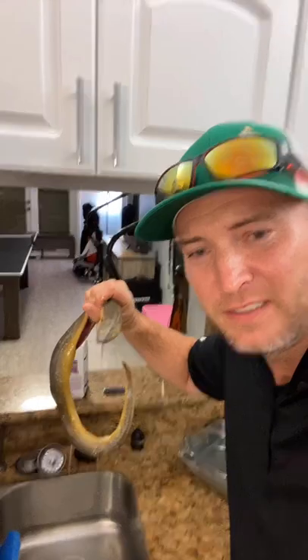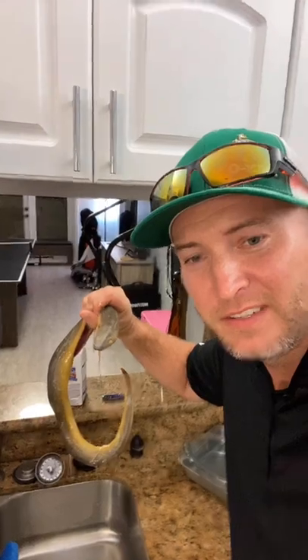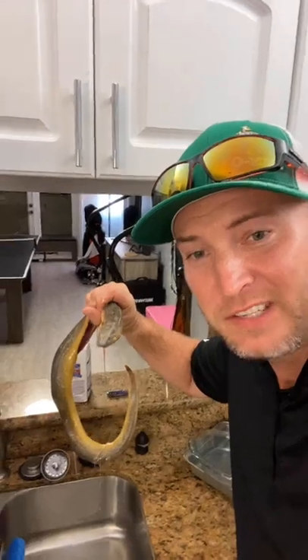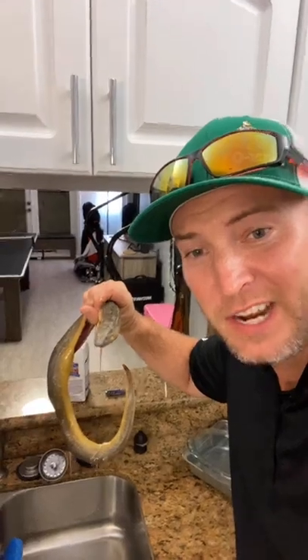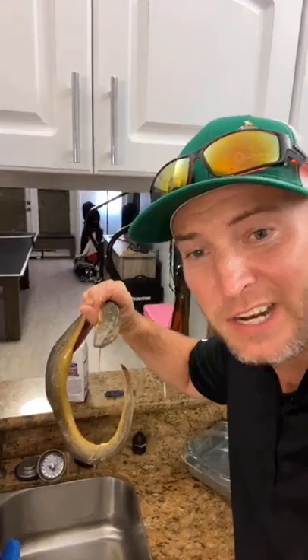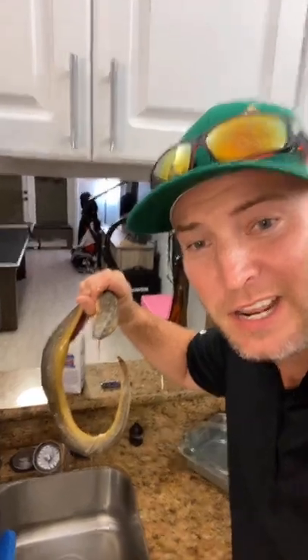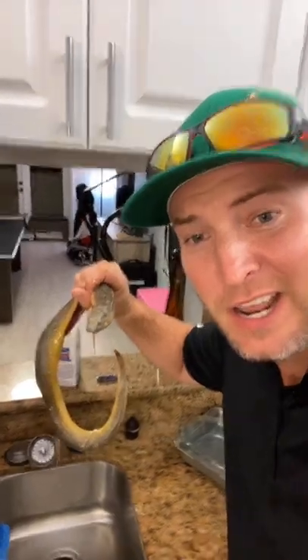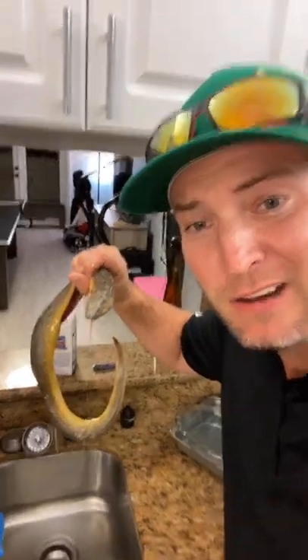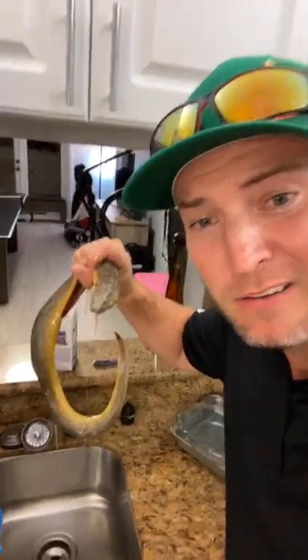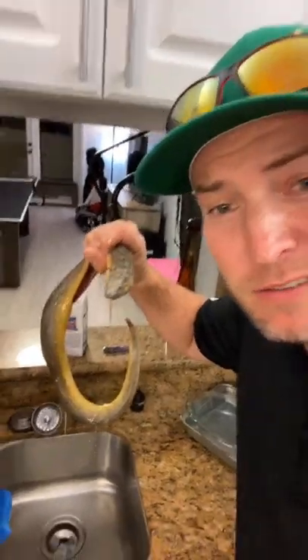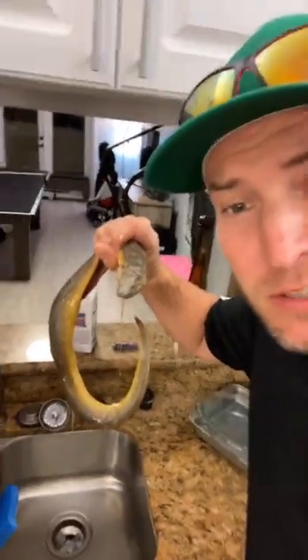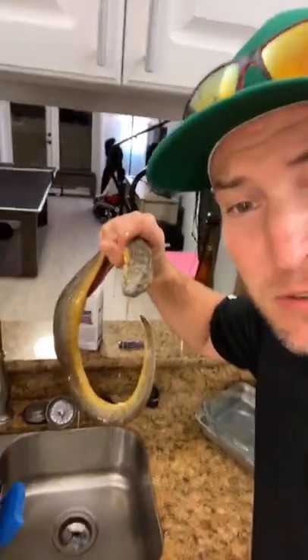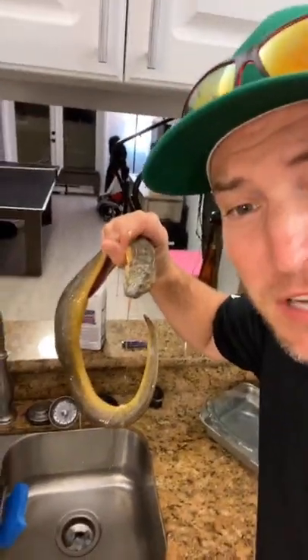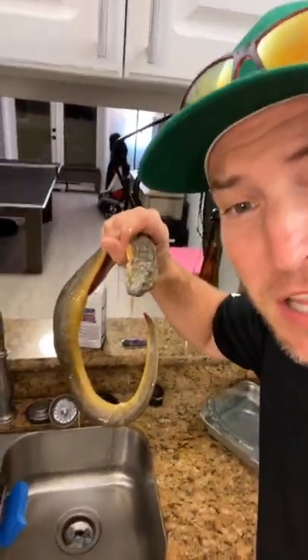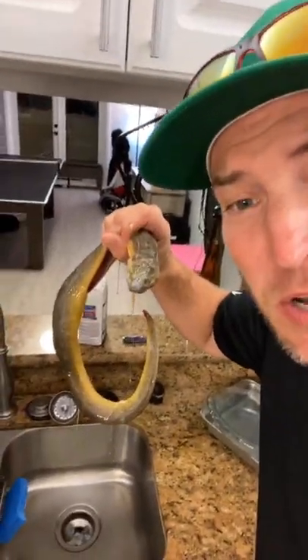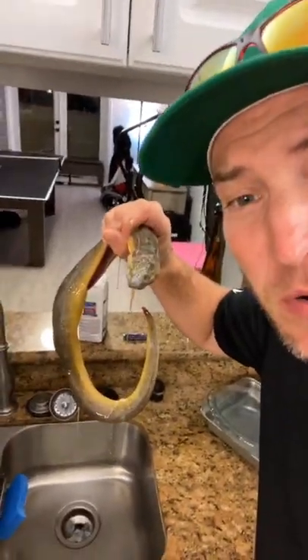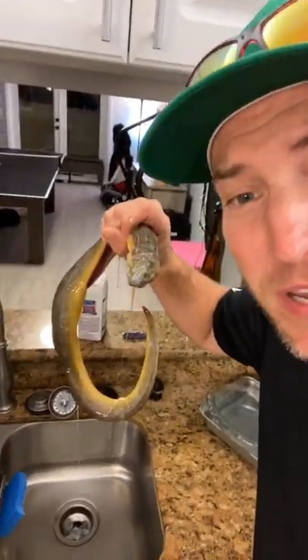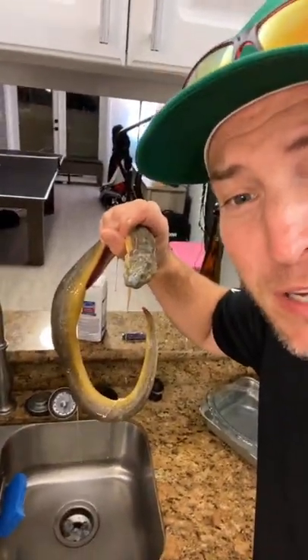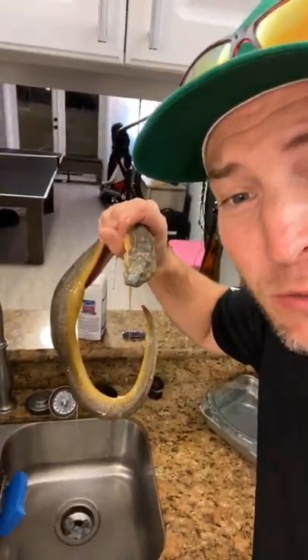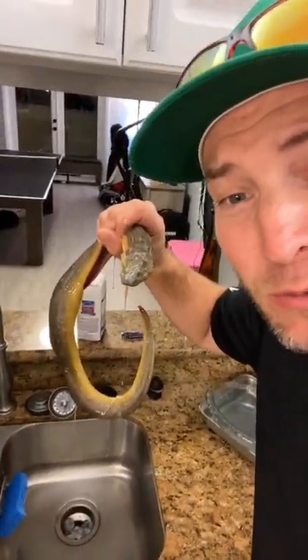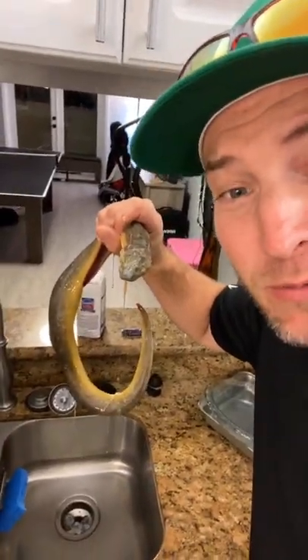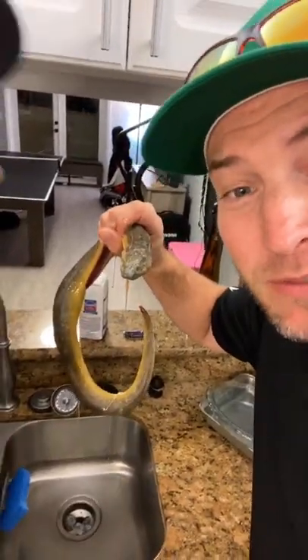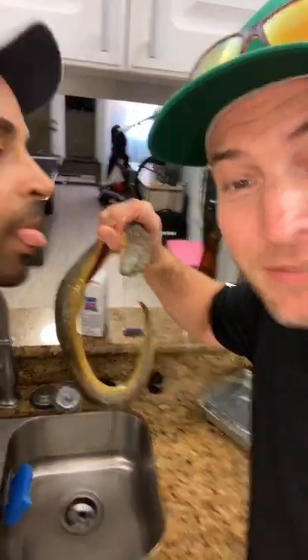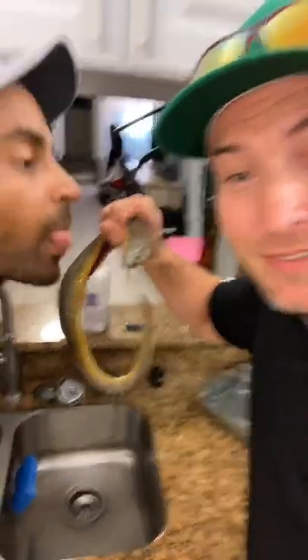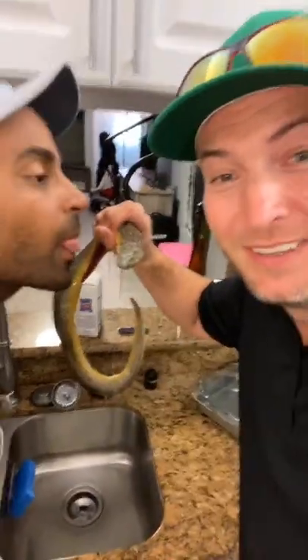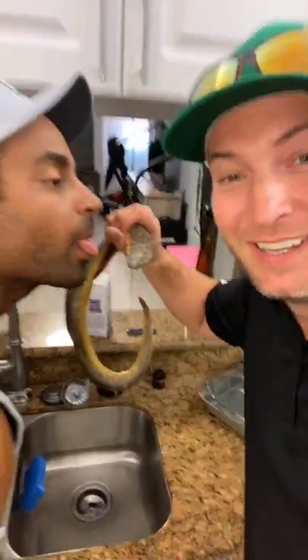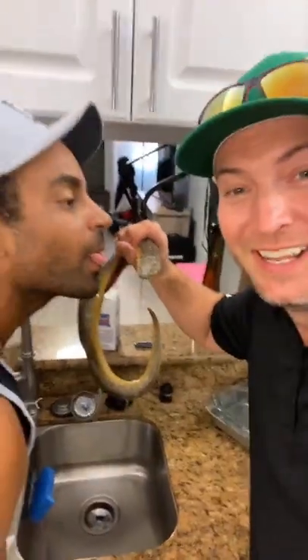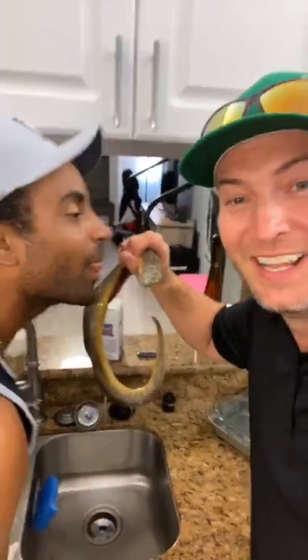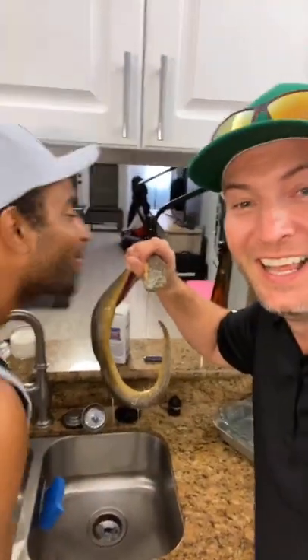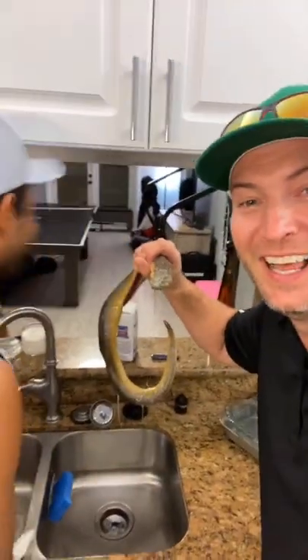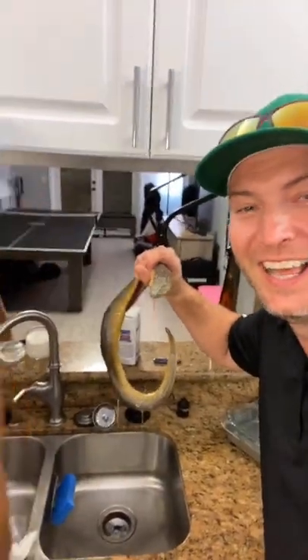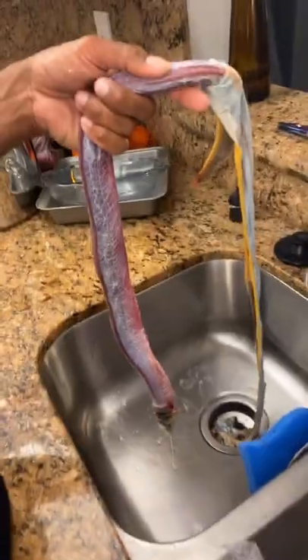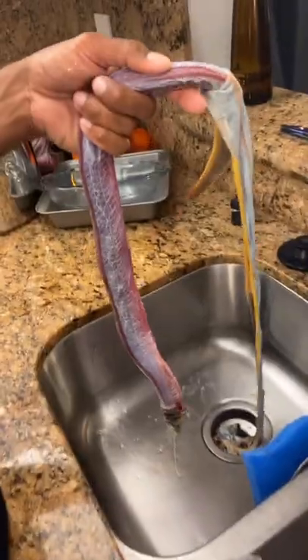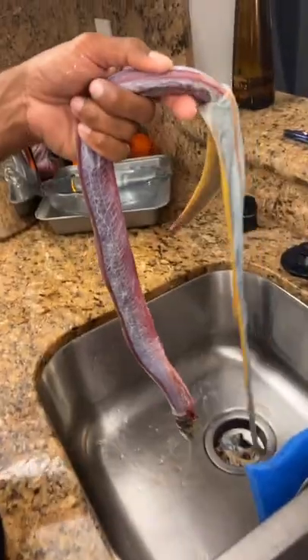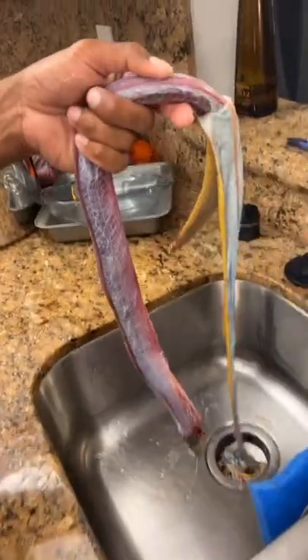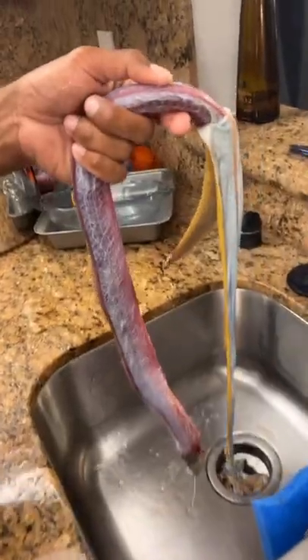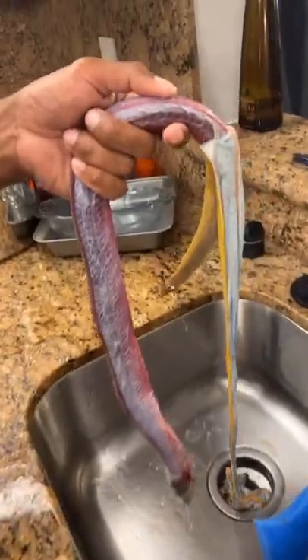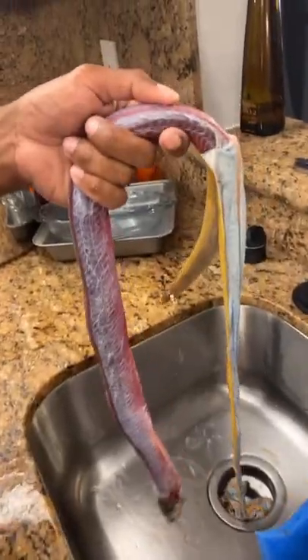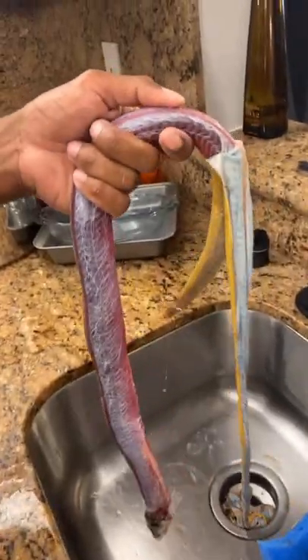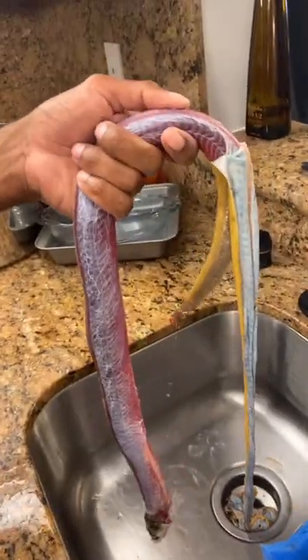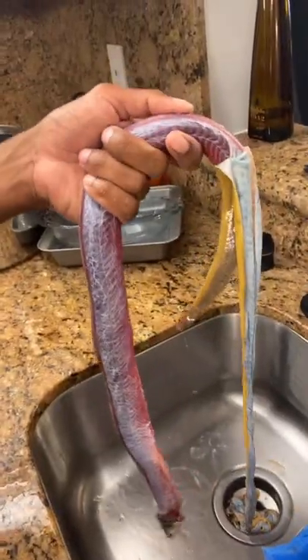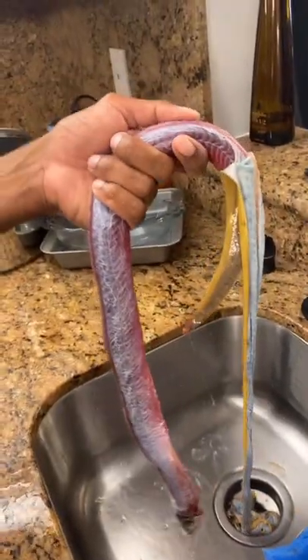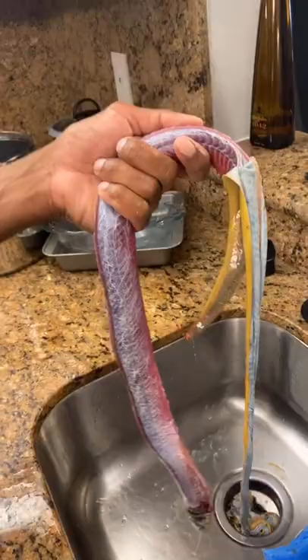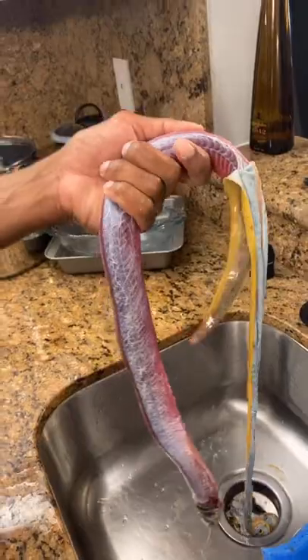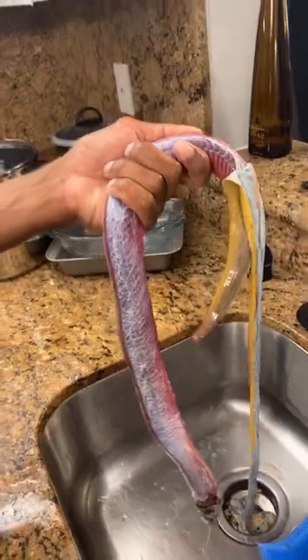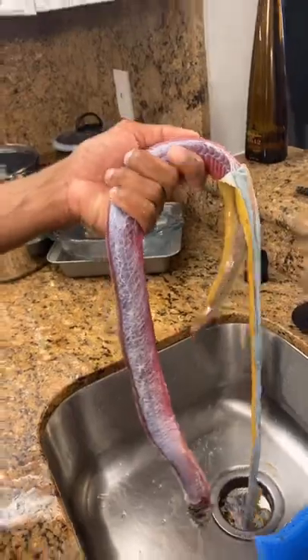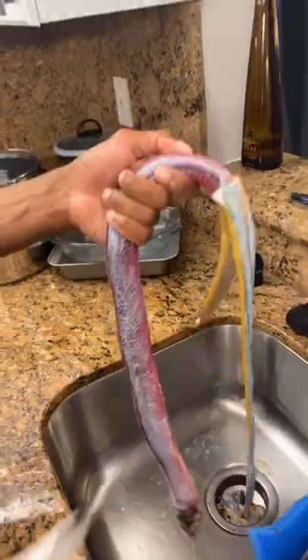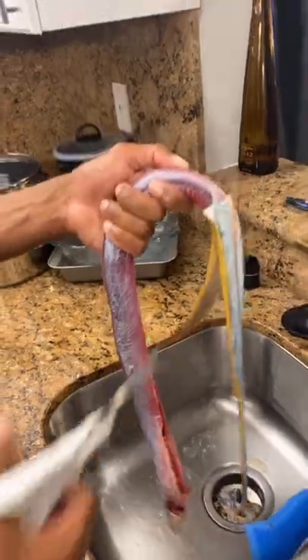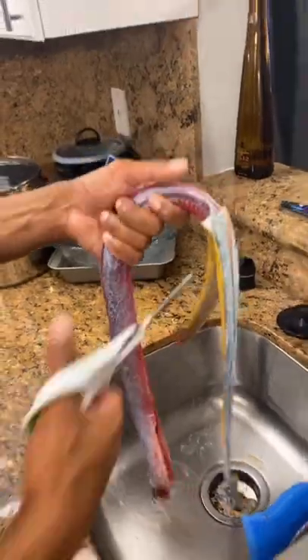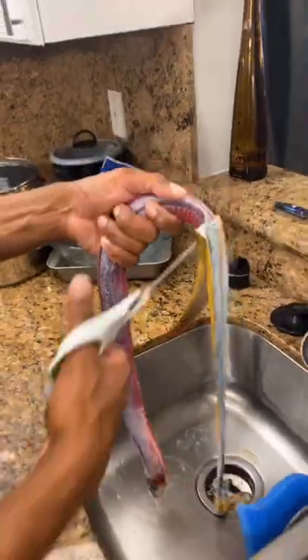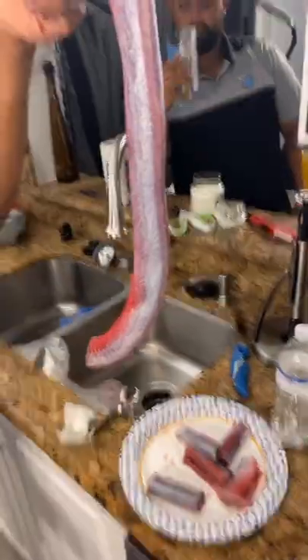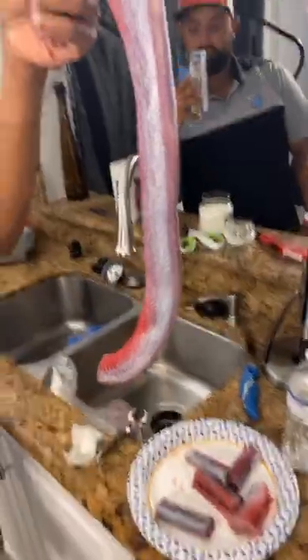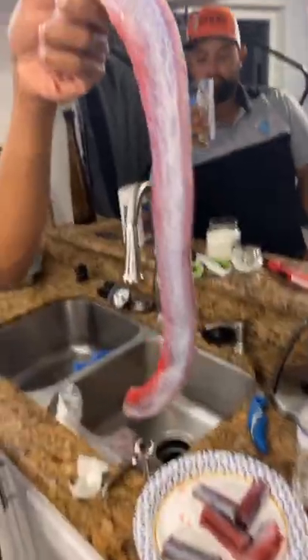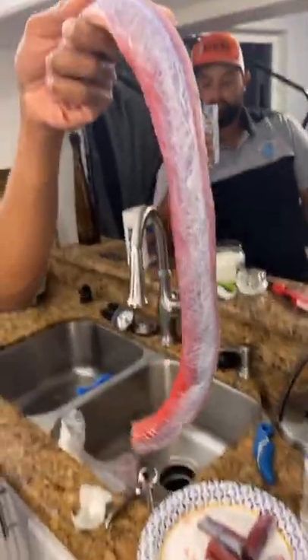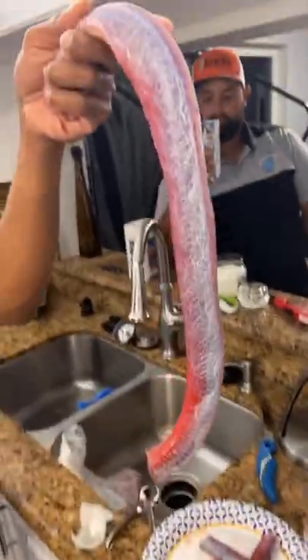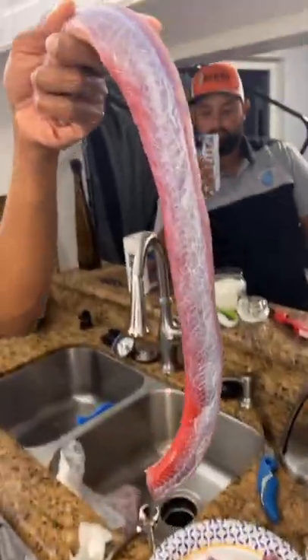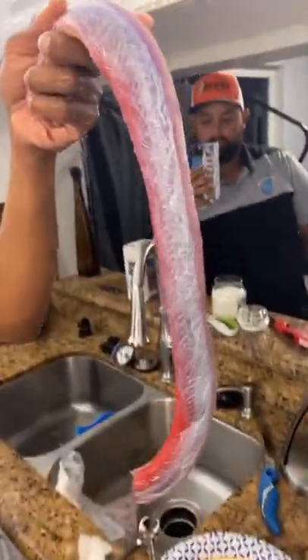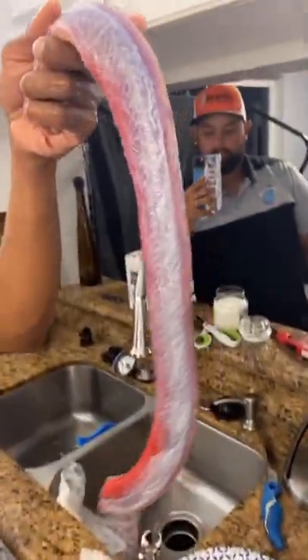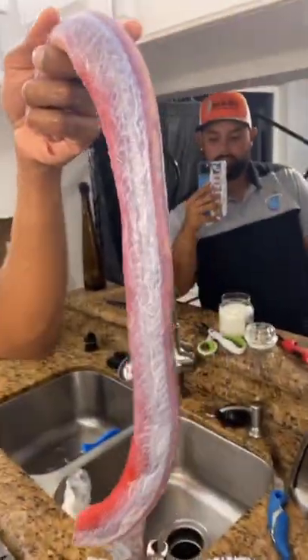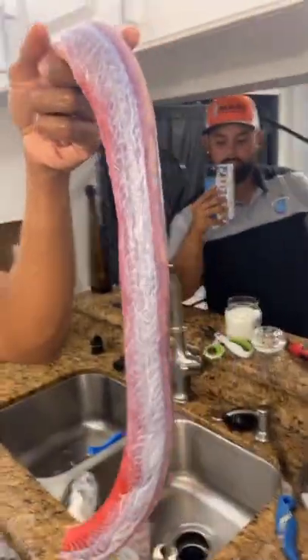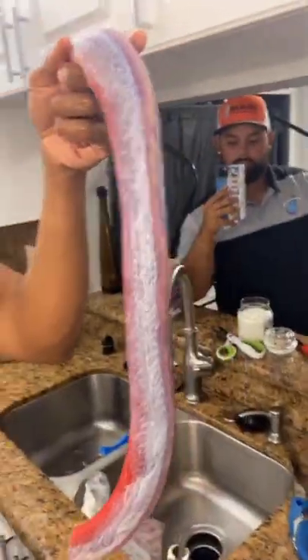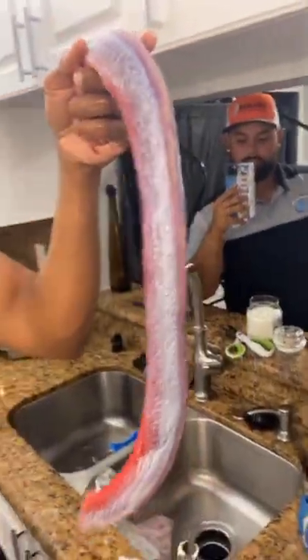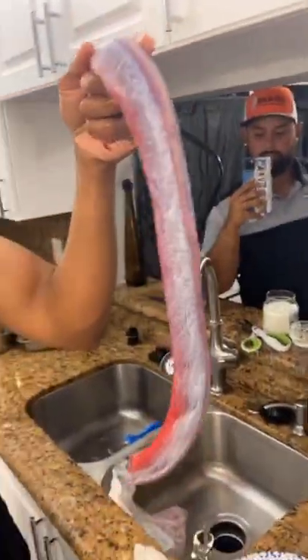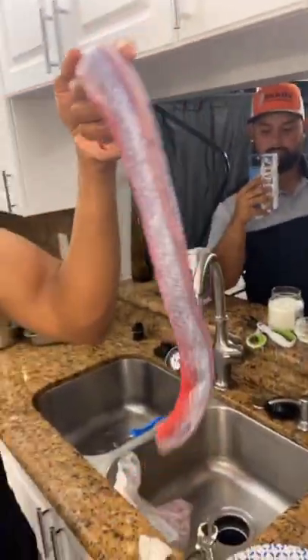Check it out. A little yellow eel. Skin's peeled. Ready to go.